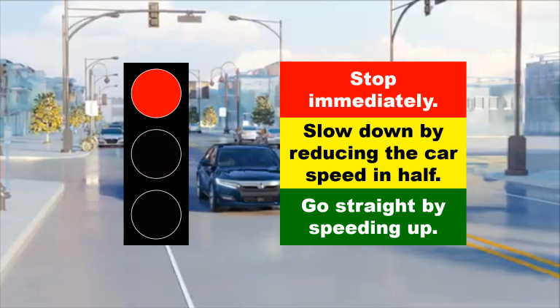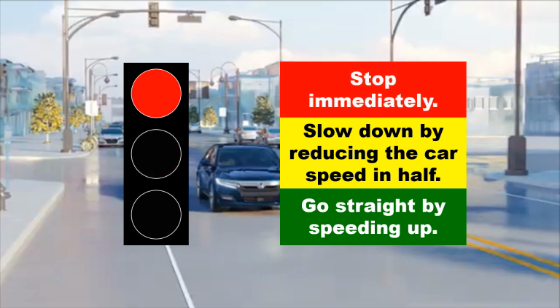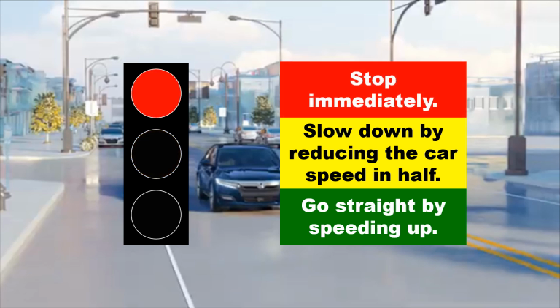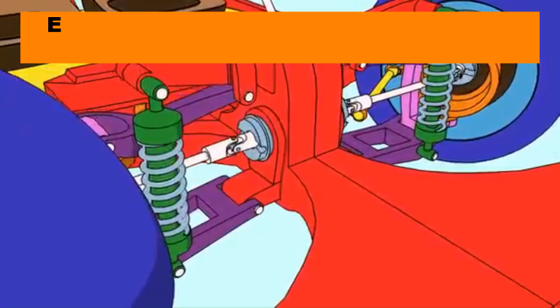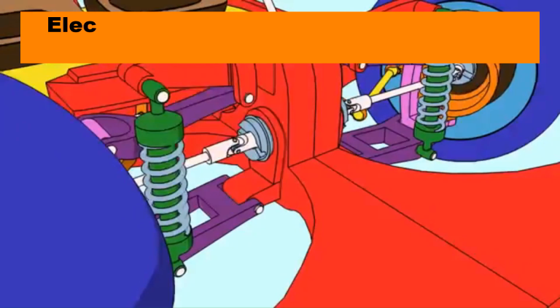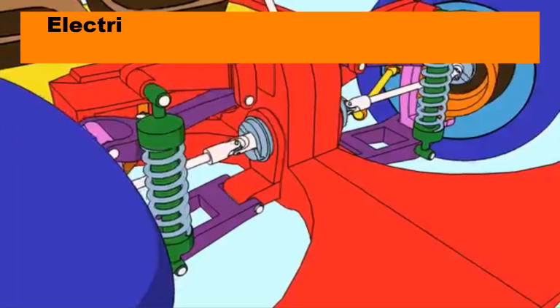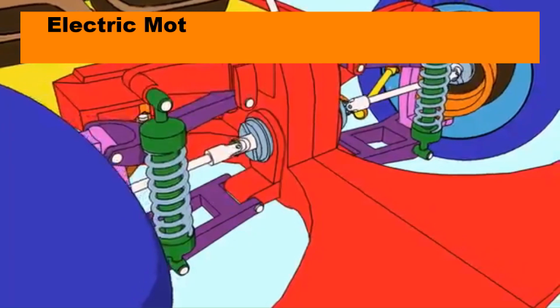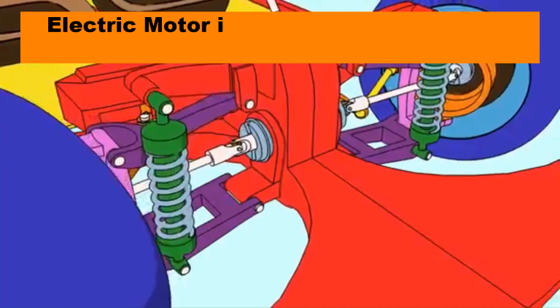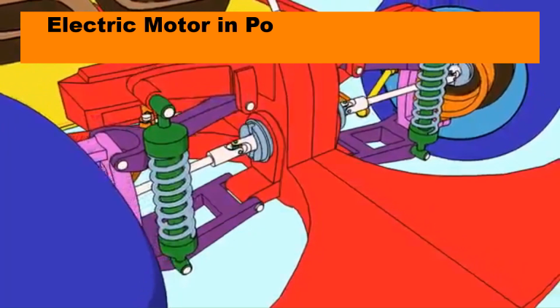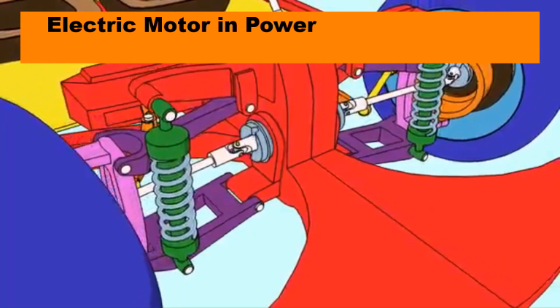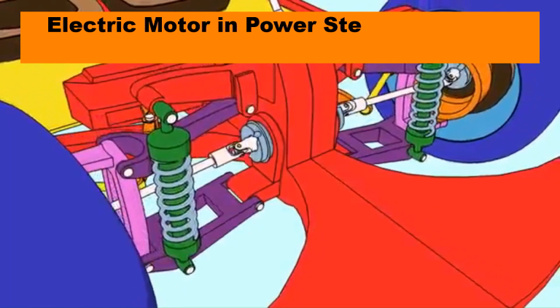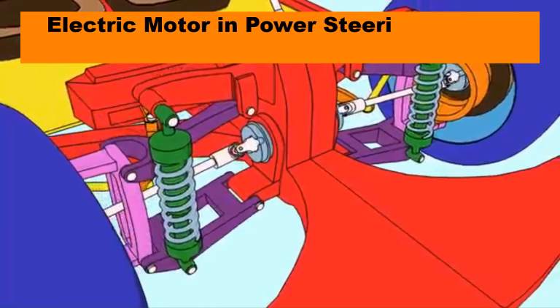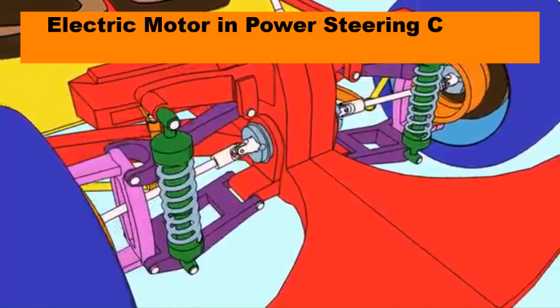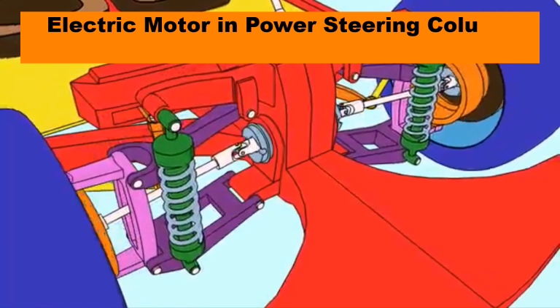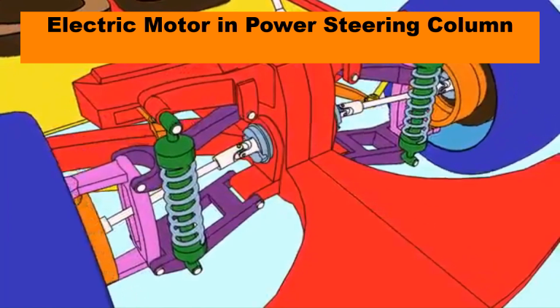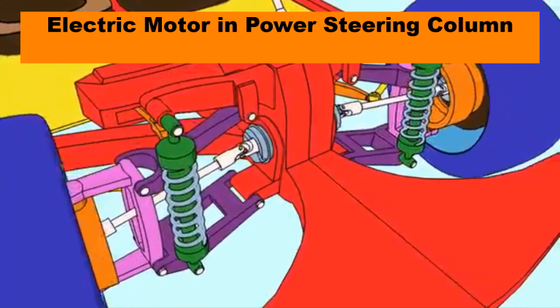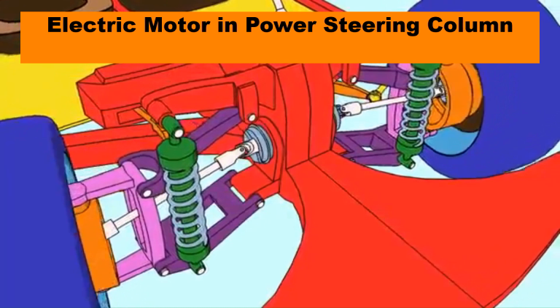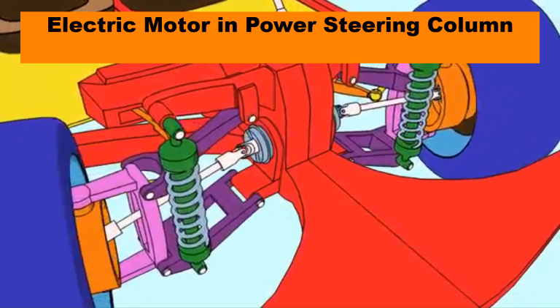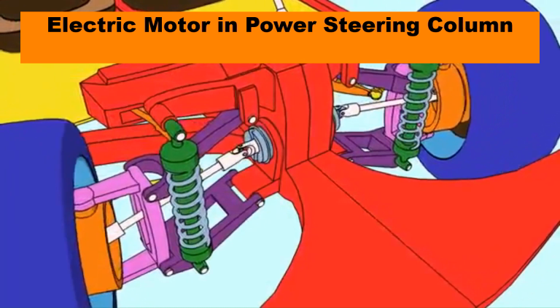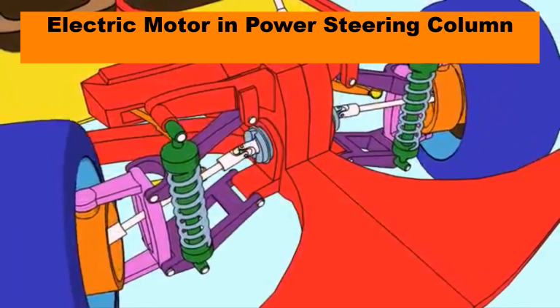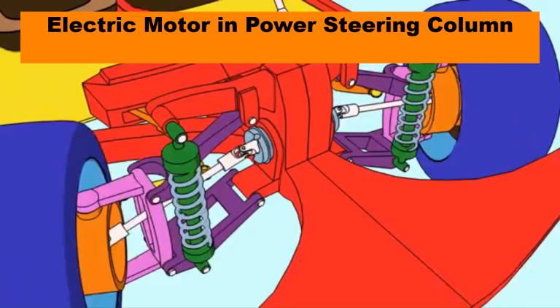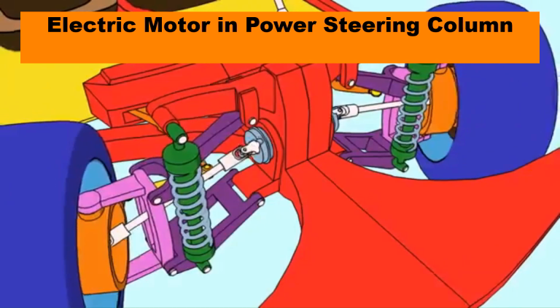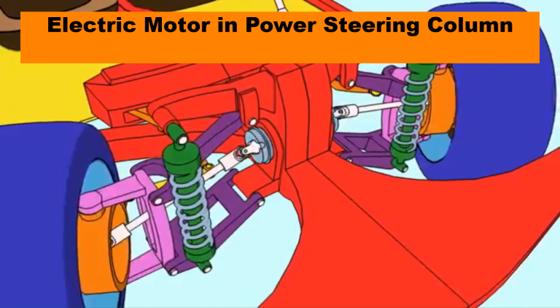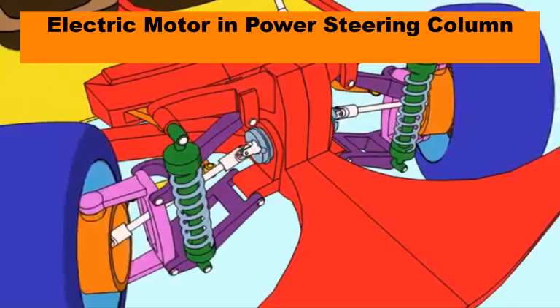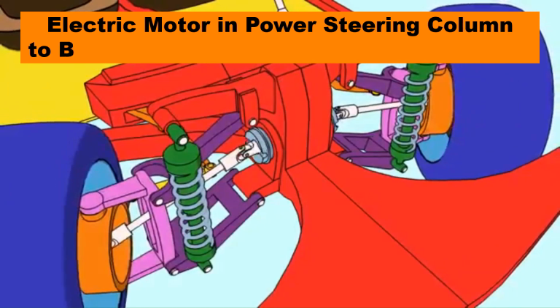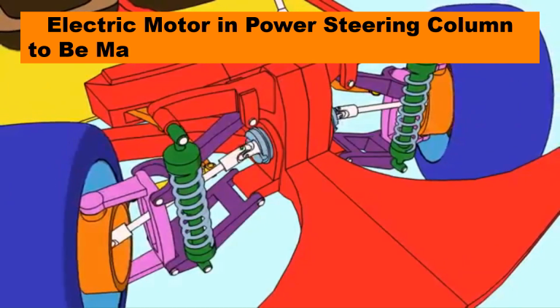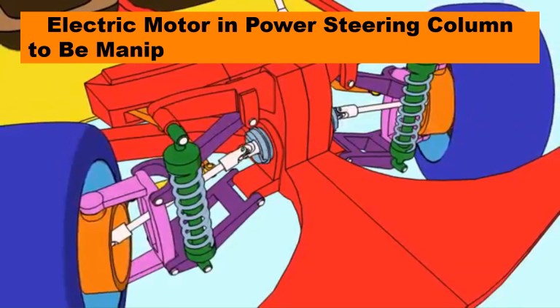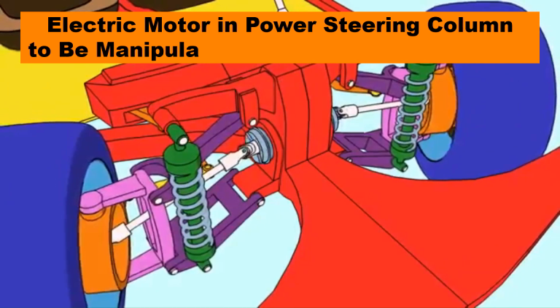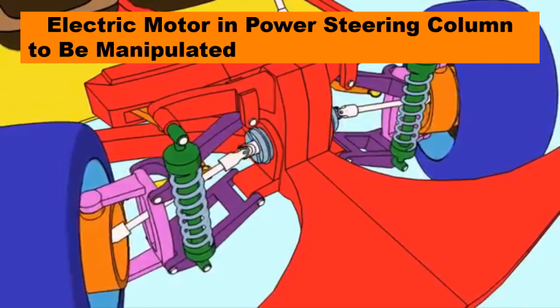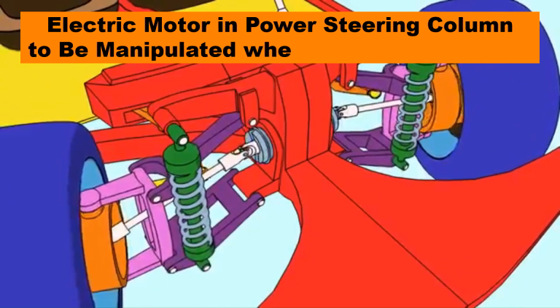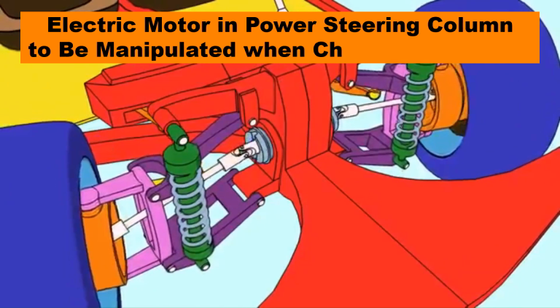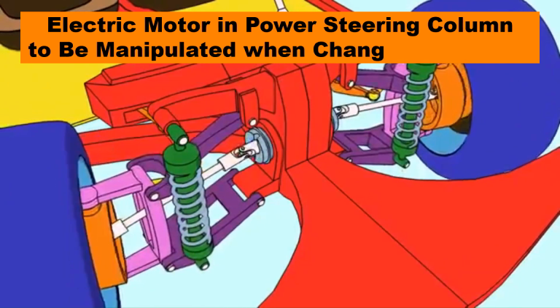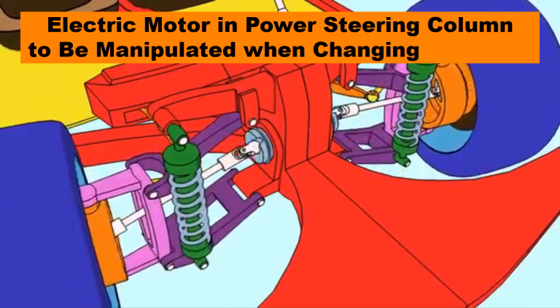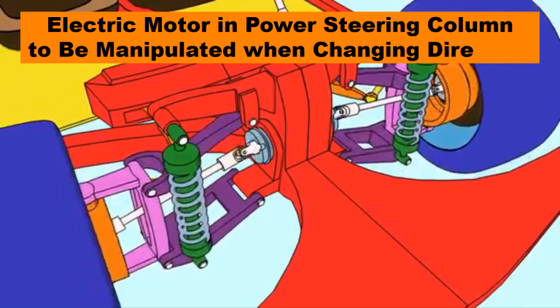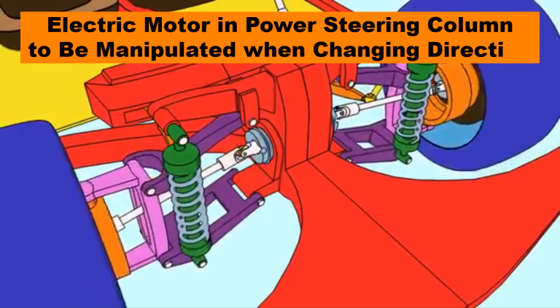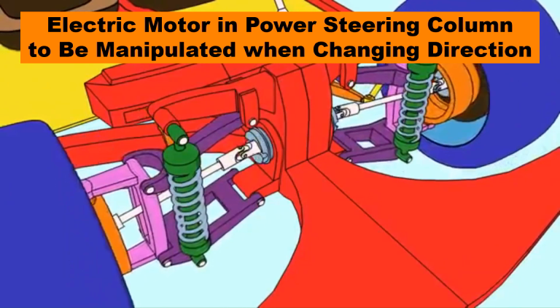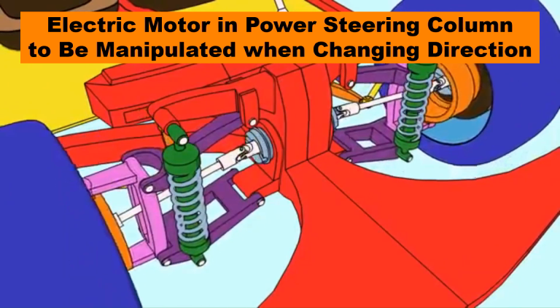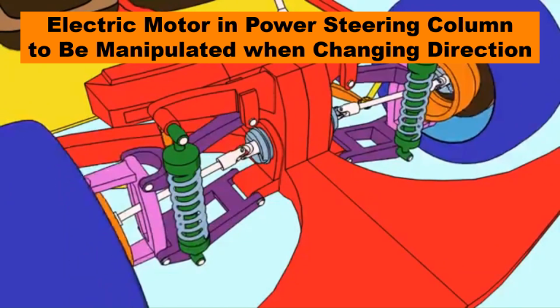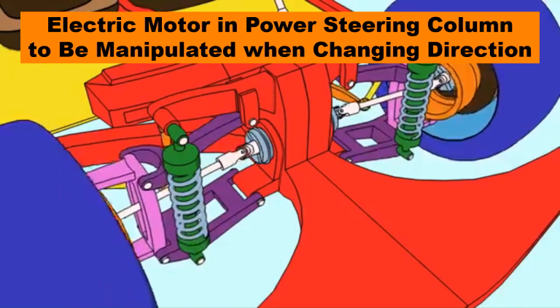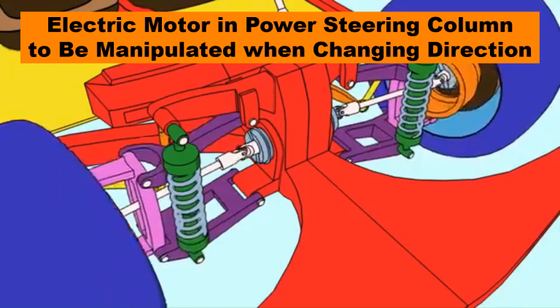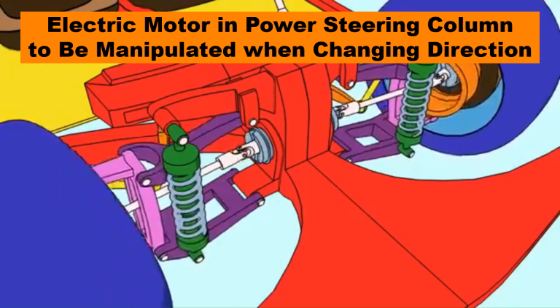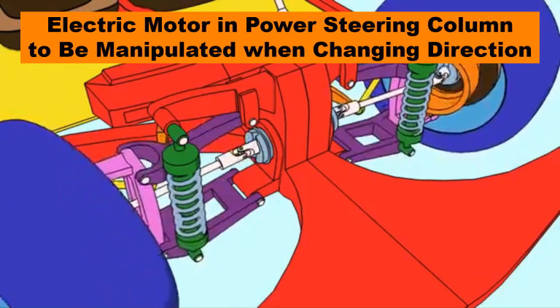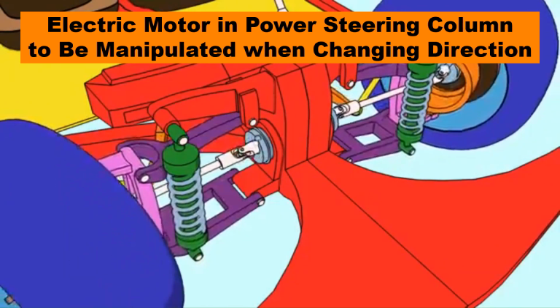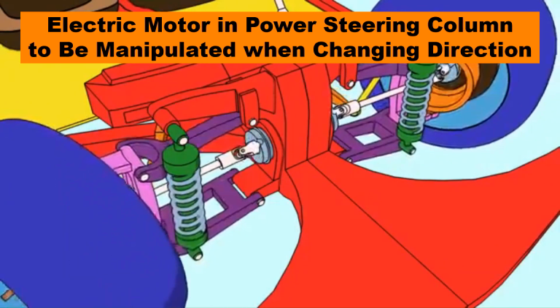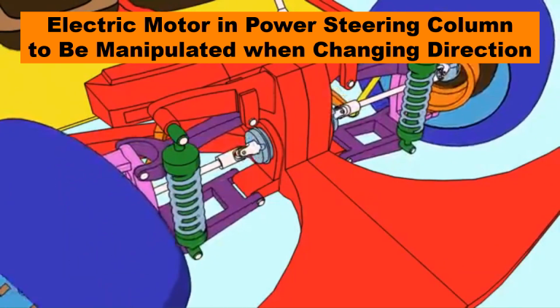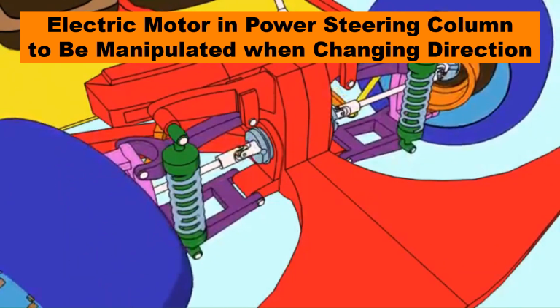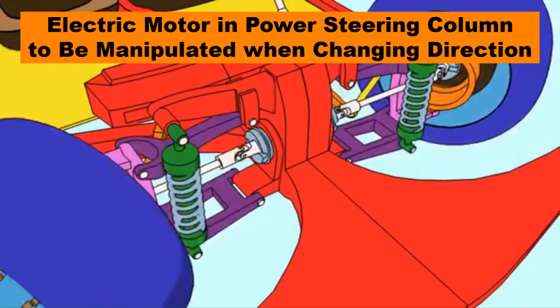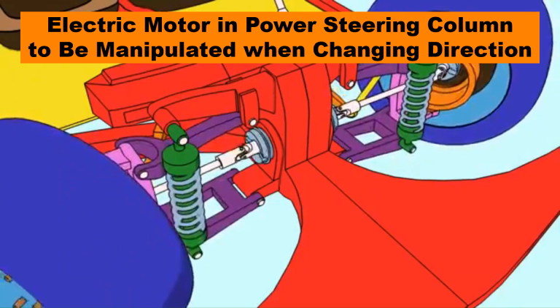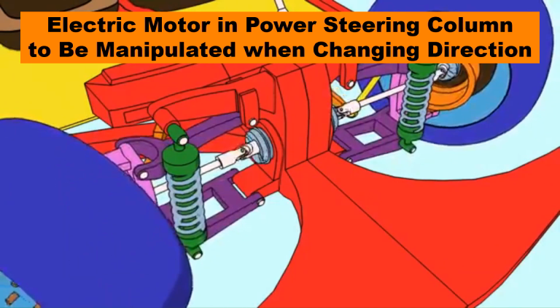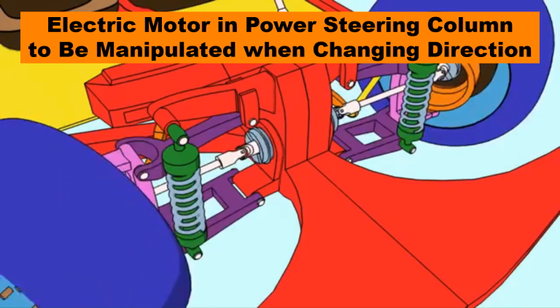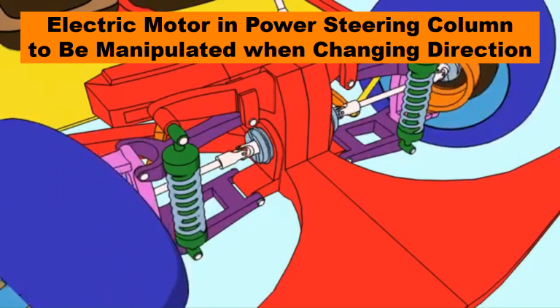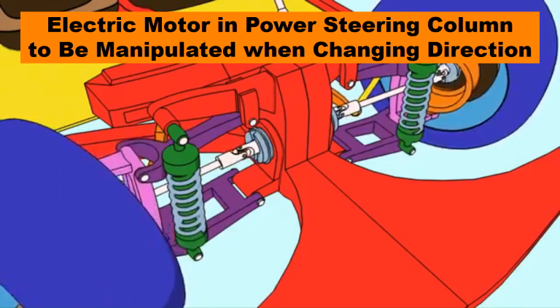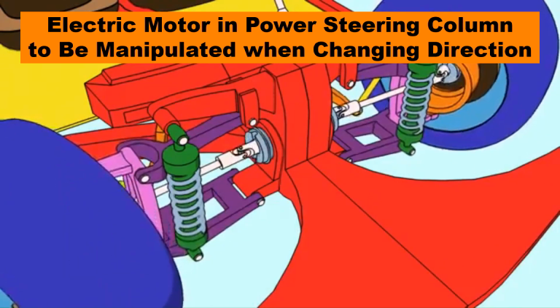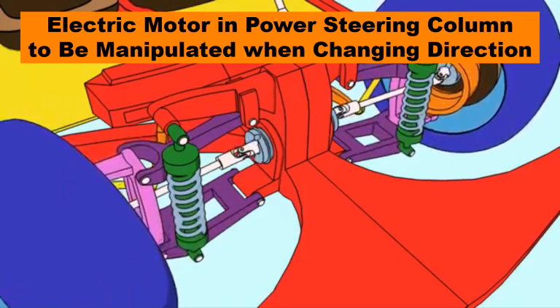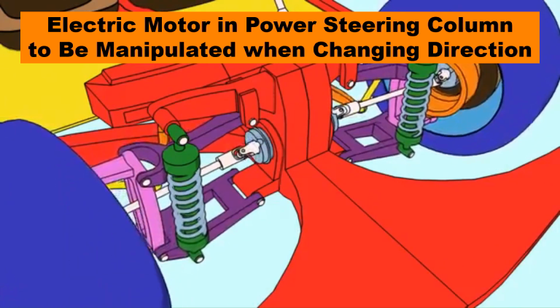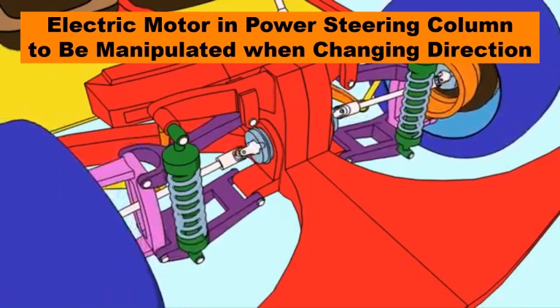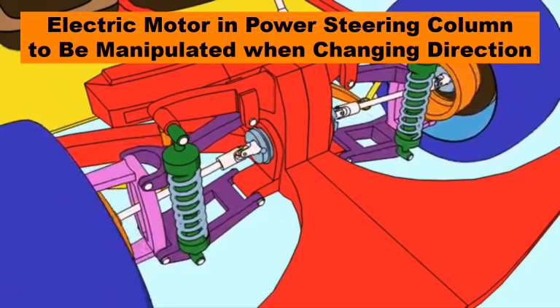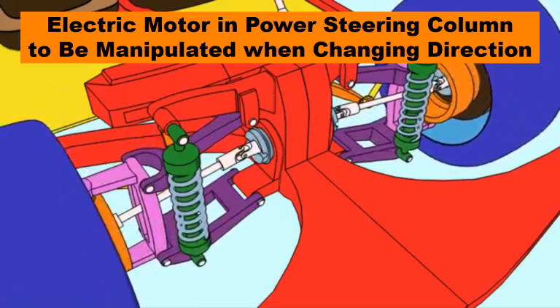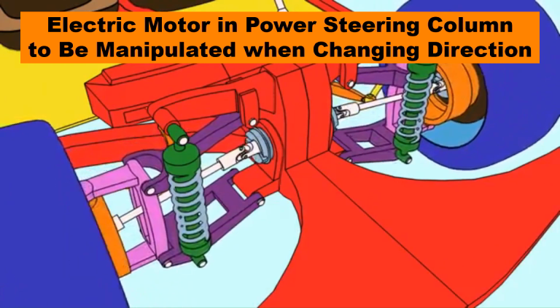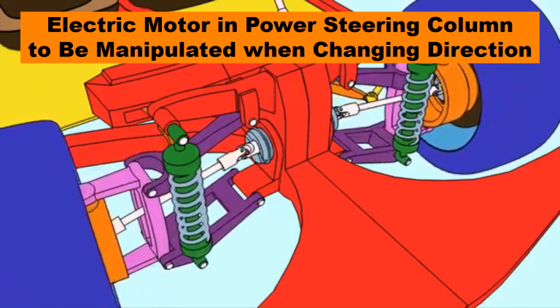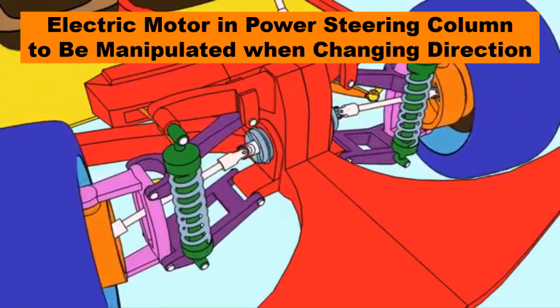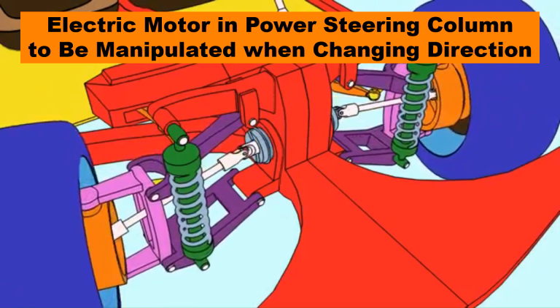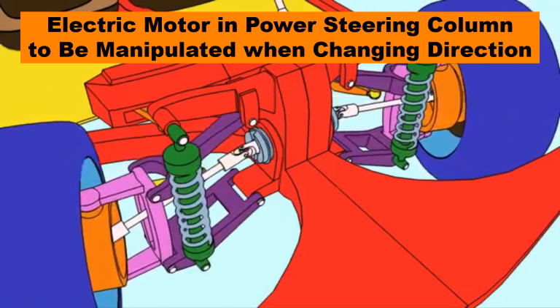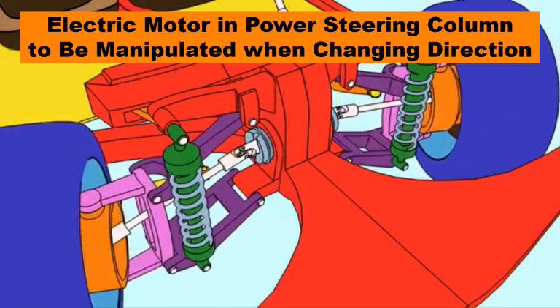The electric motor for power steering would be manipulated by the system when the lane-follower decides to change direction.